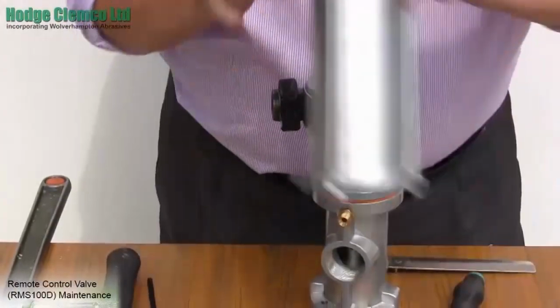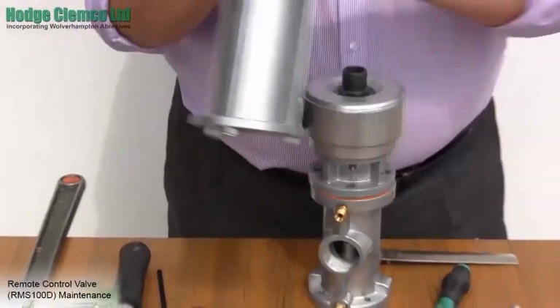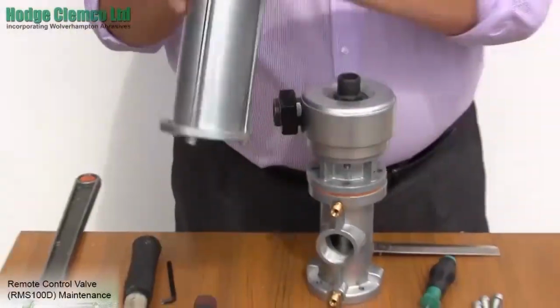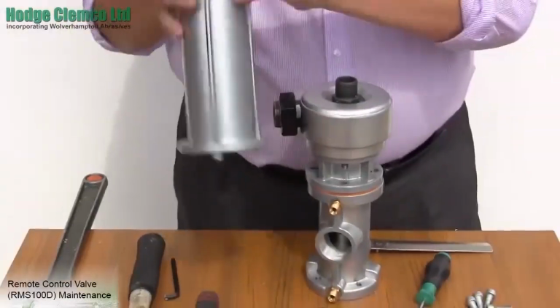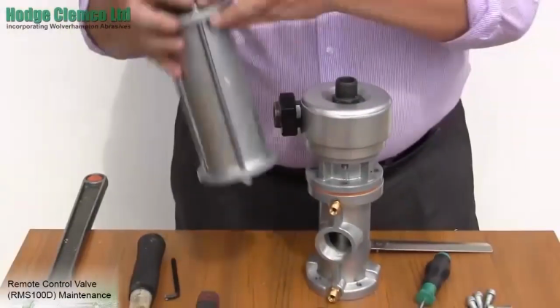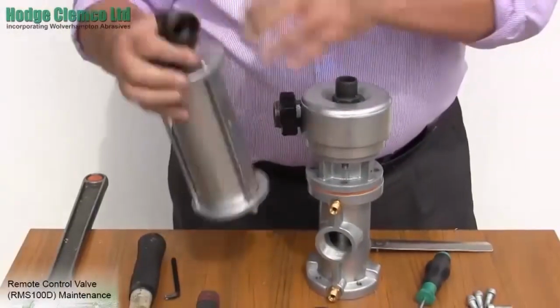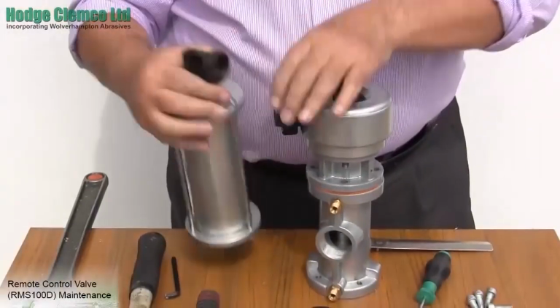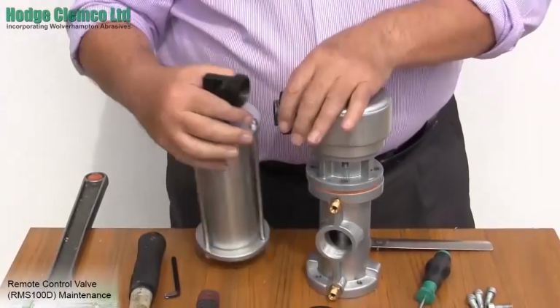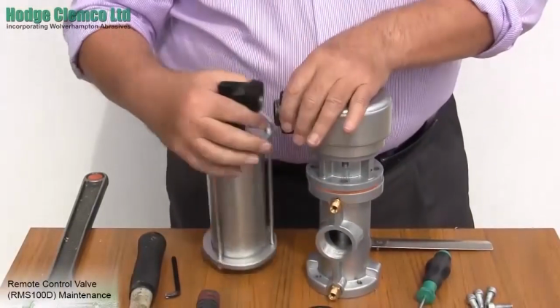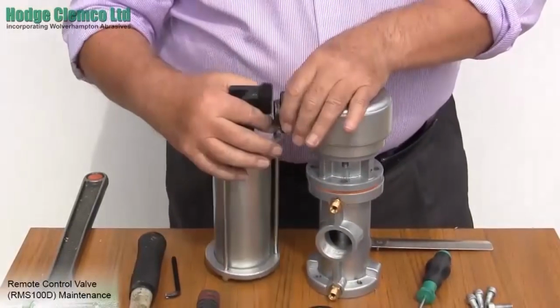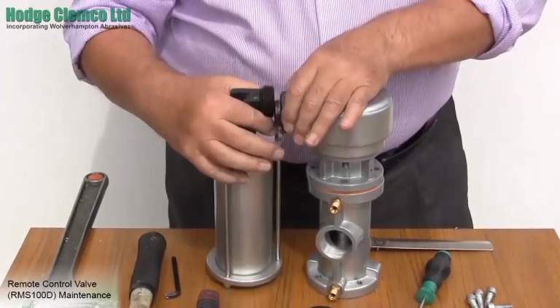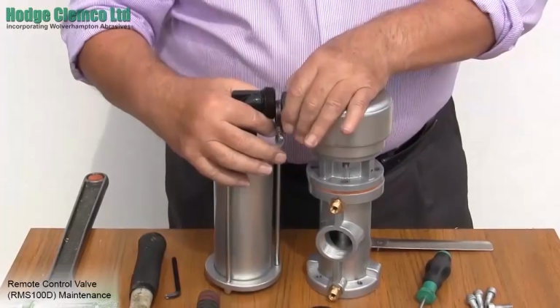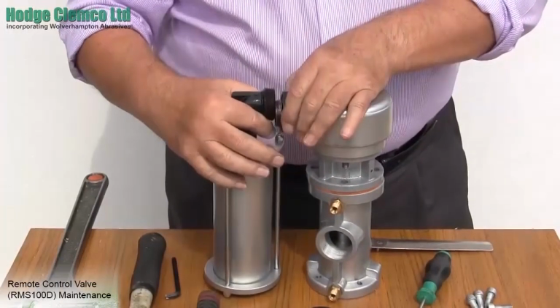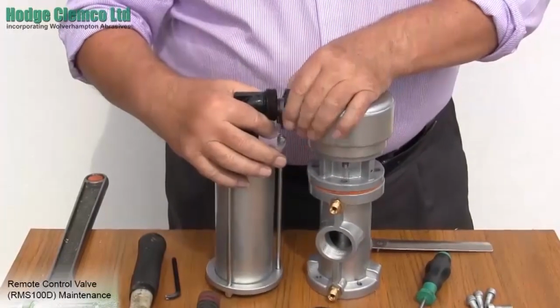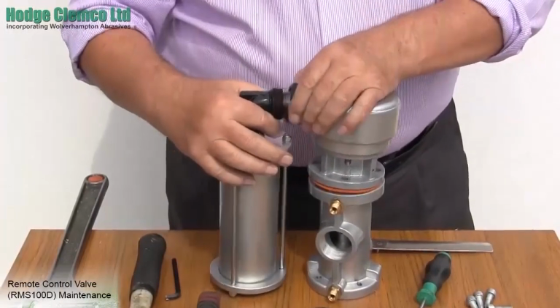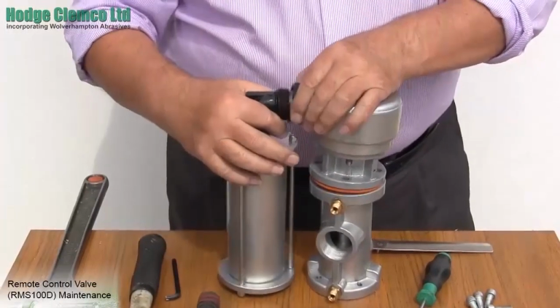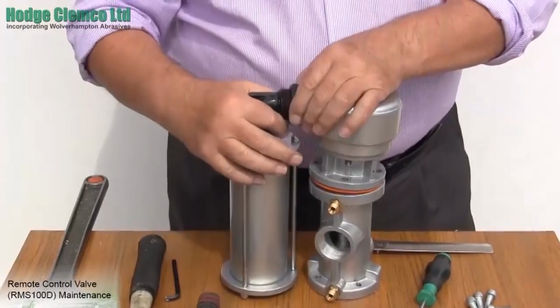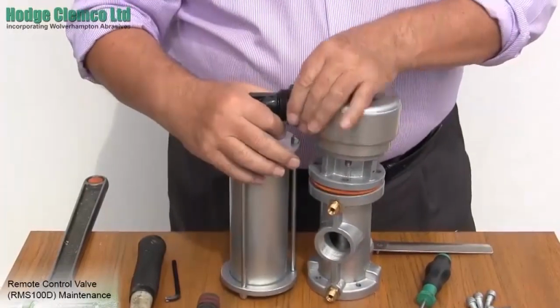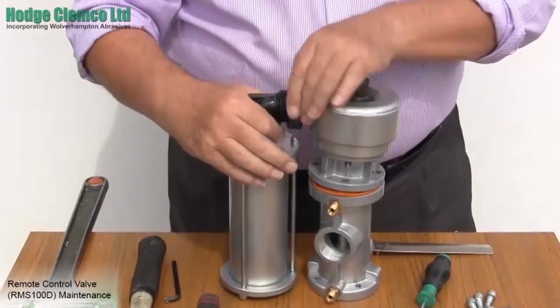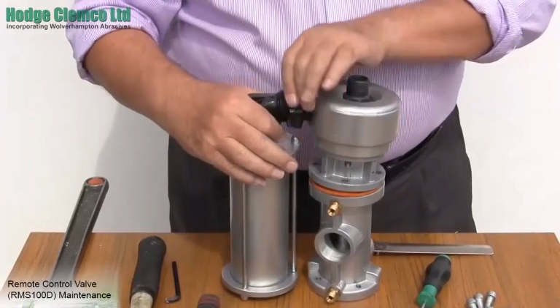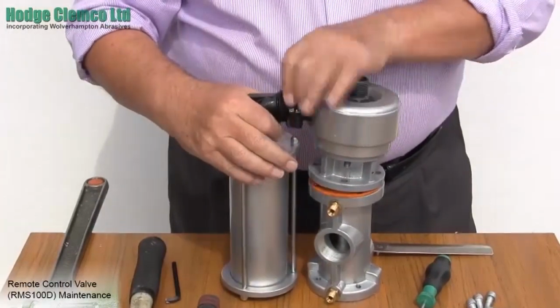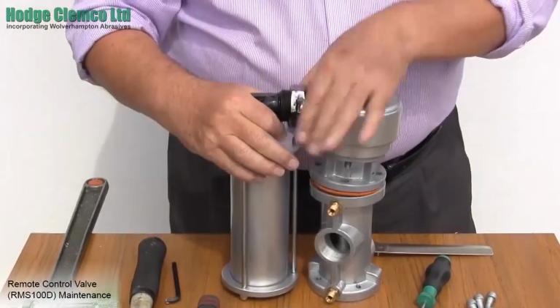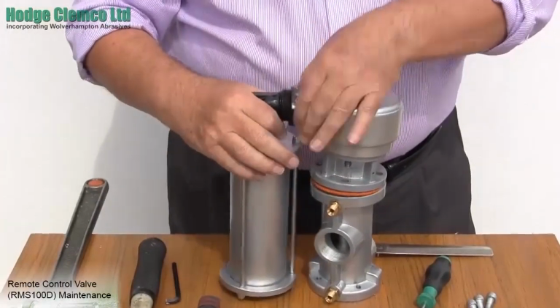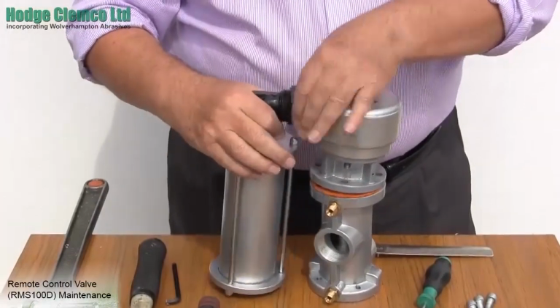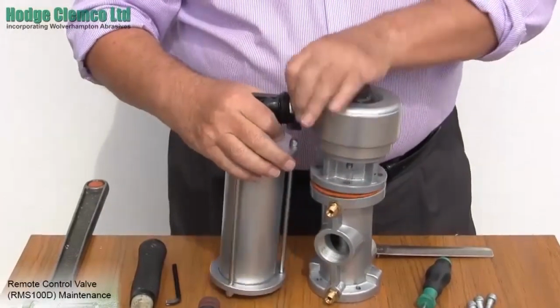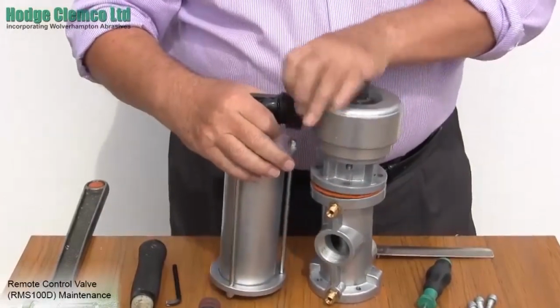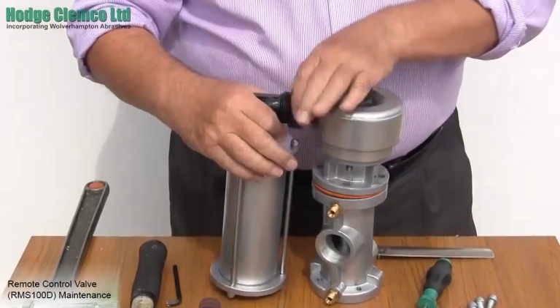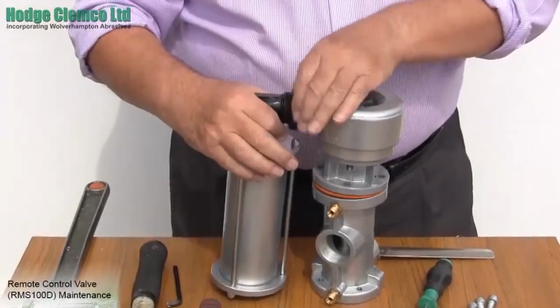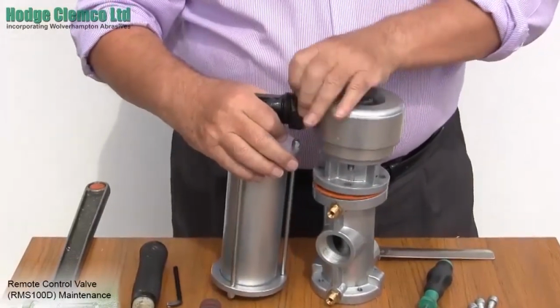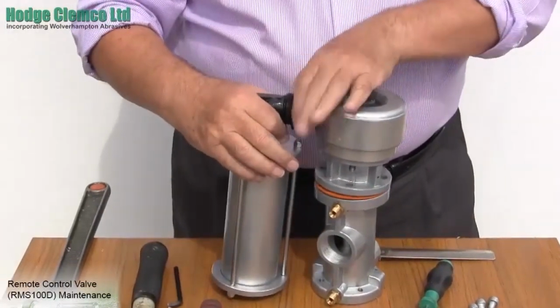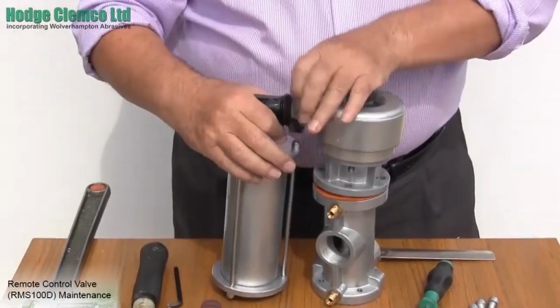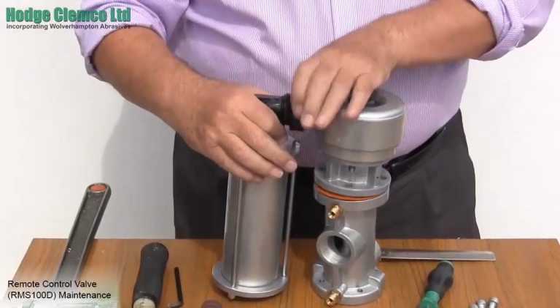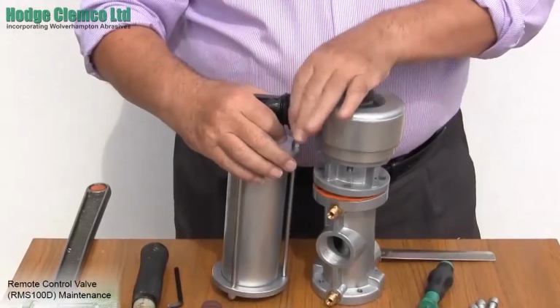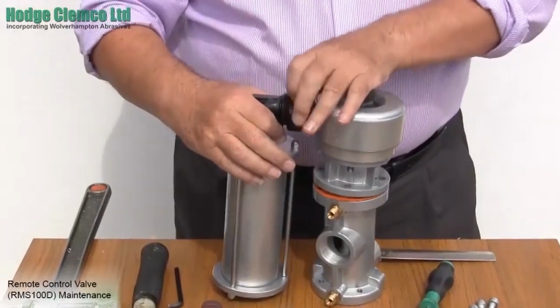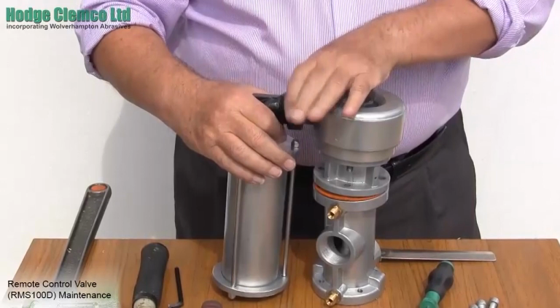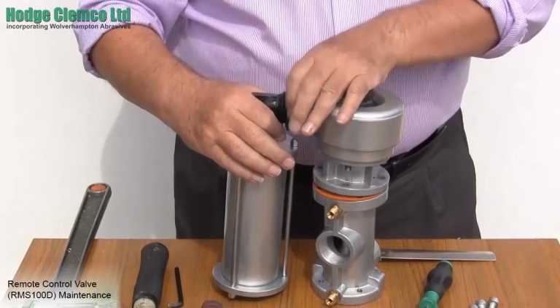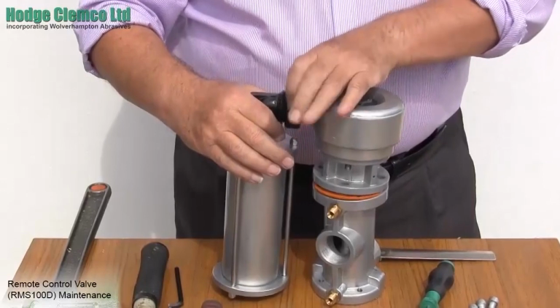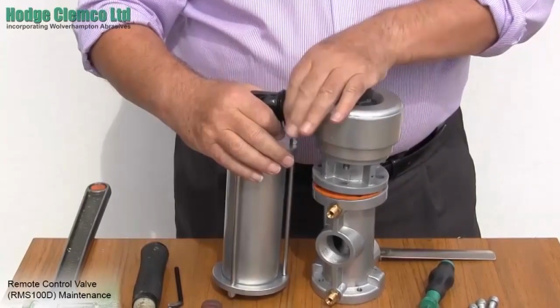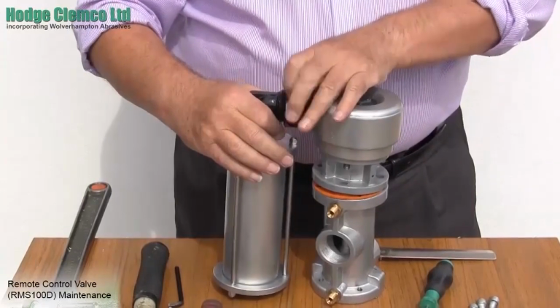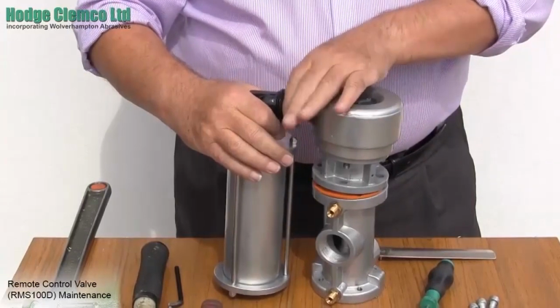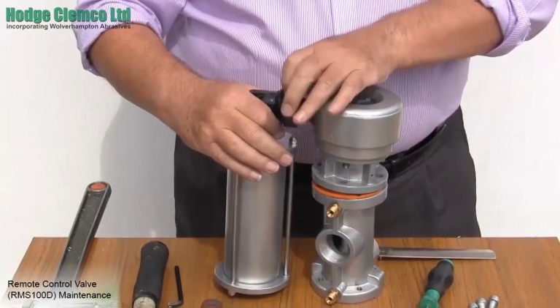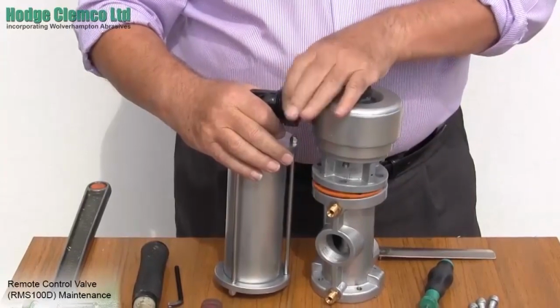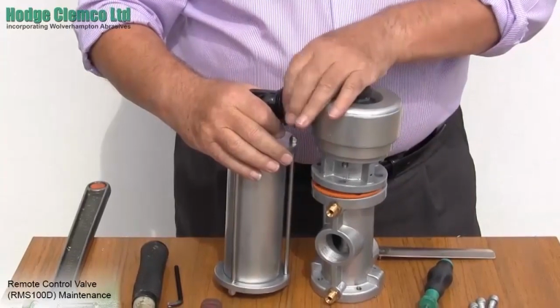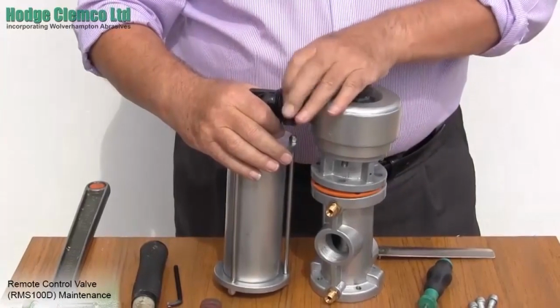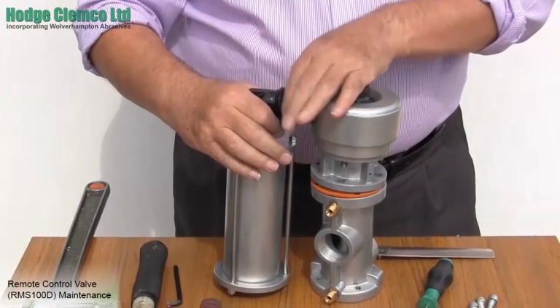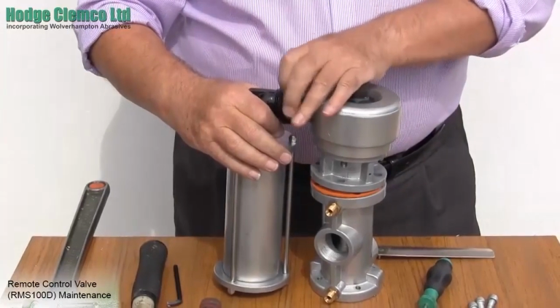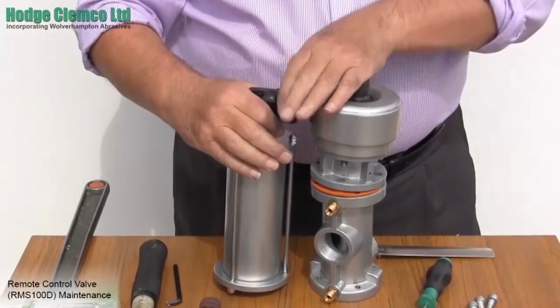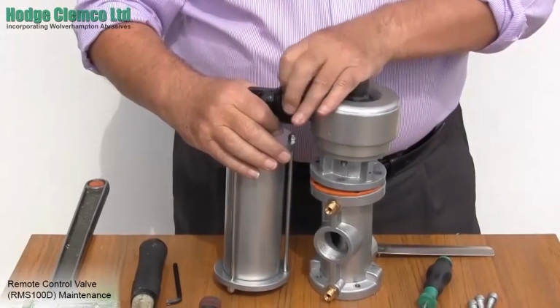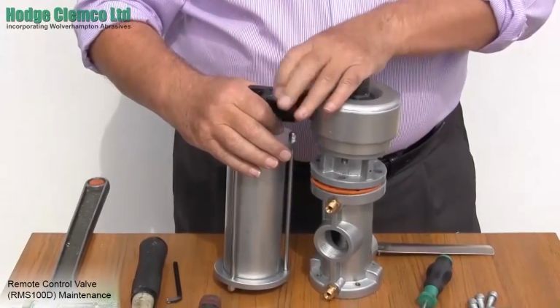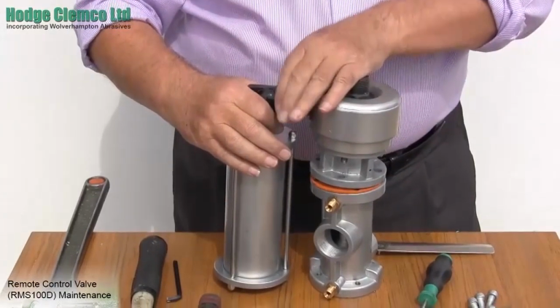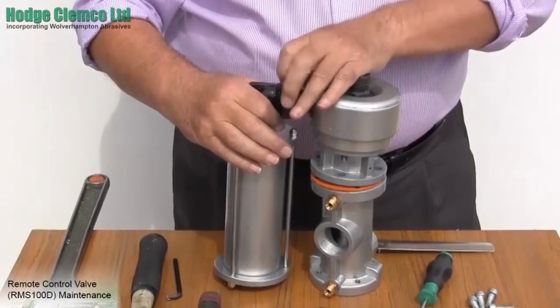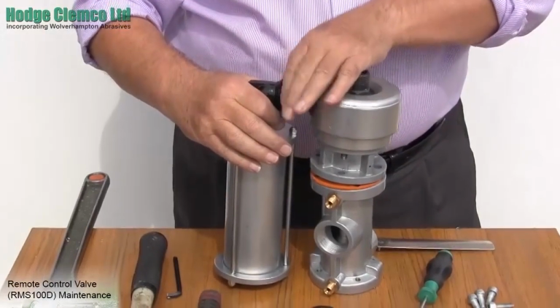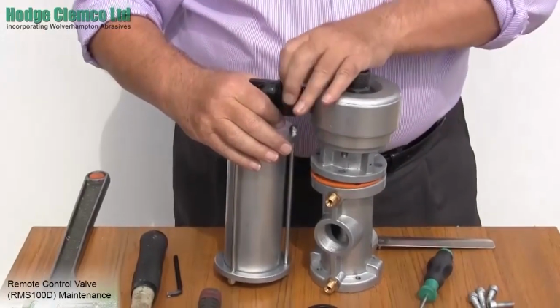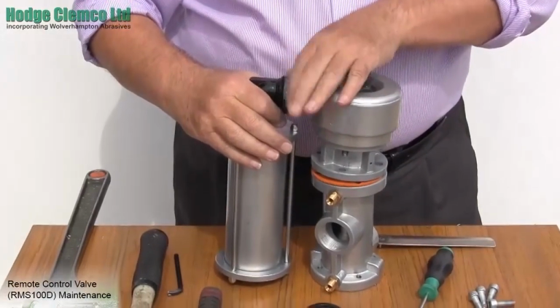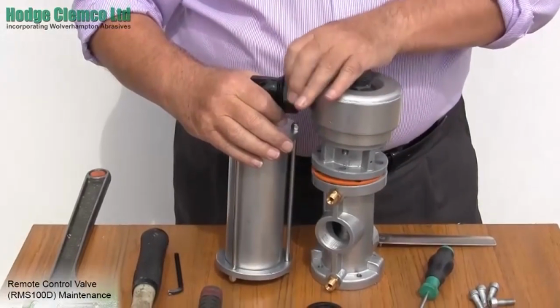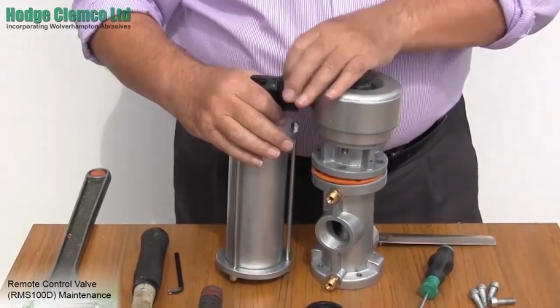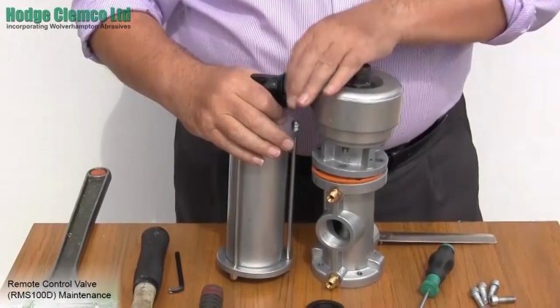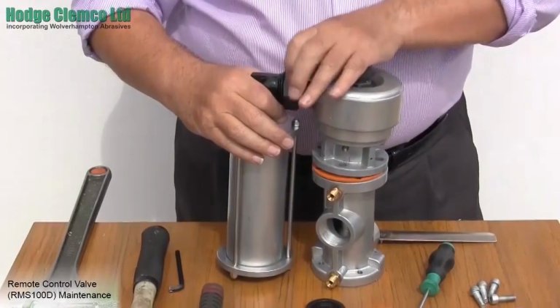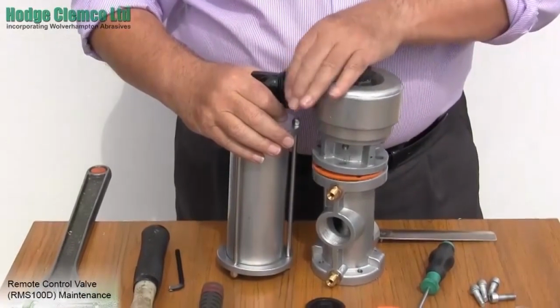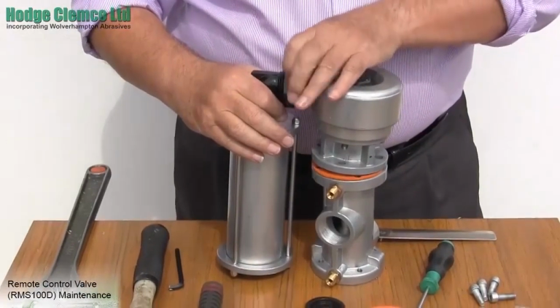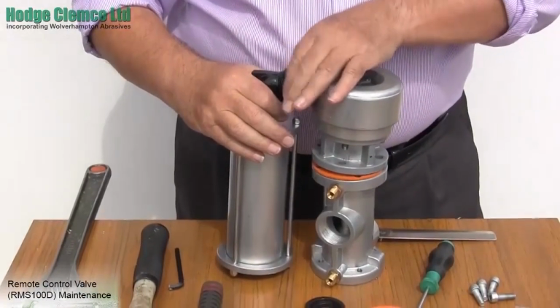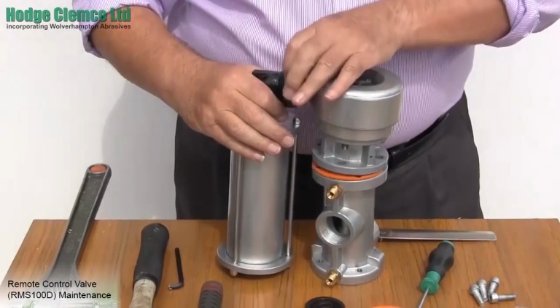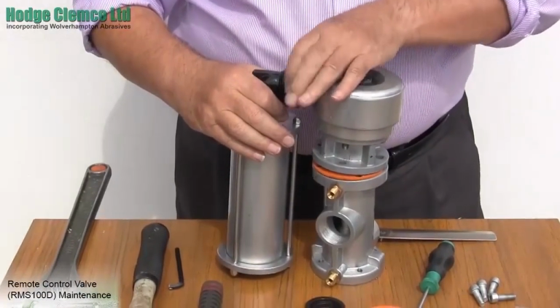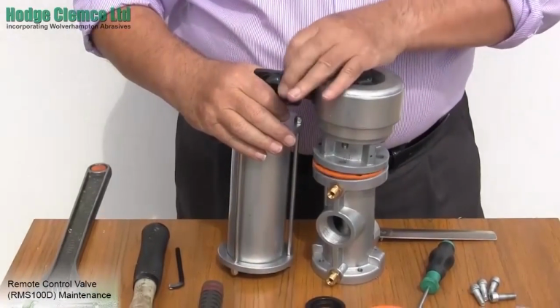Replace the 3/4 inch BSP nipple. And finally refit the silencer. The valve is now ready to remount onto the blast machine.